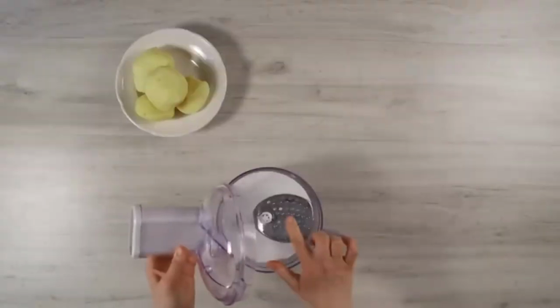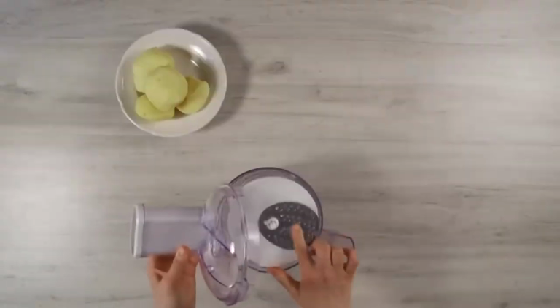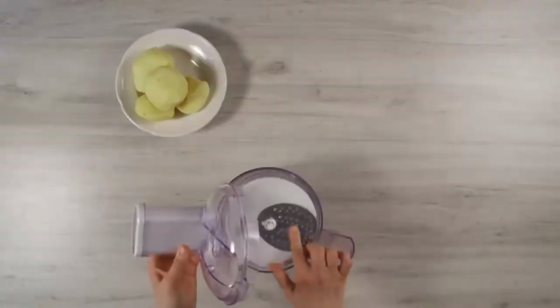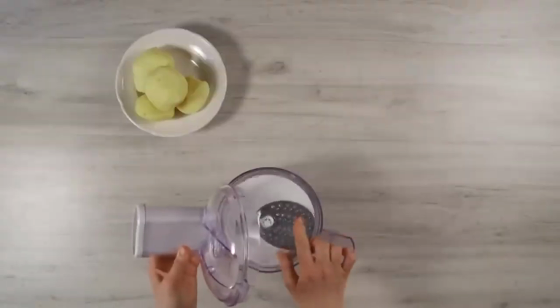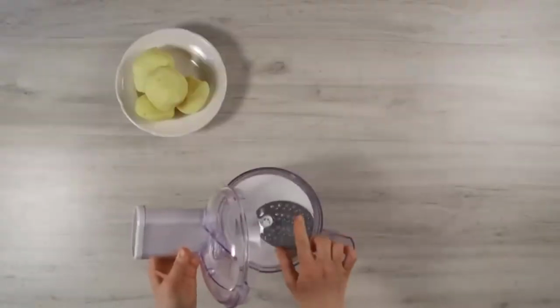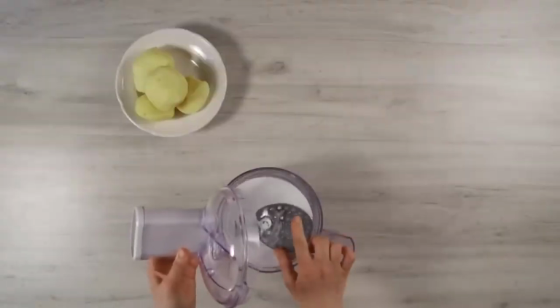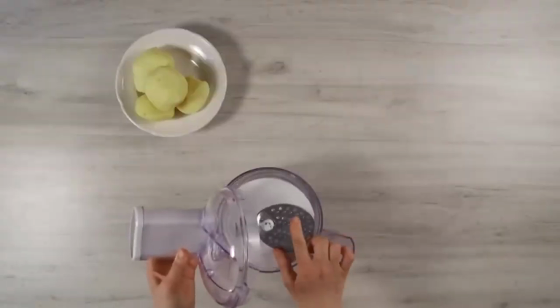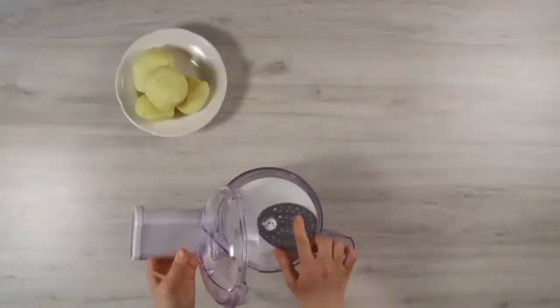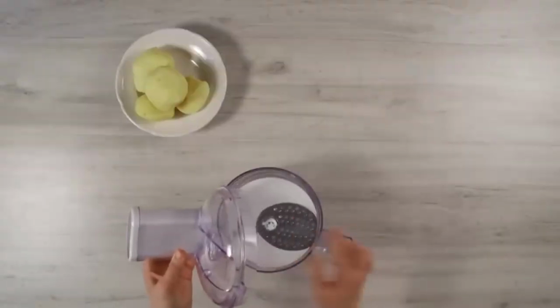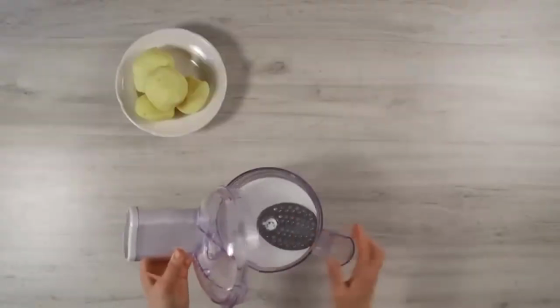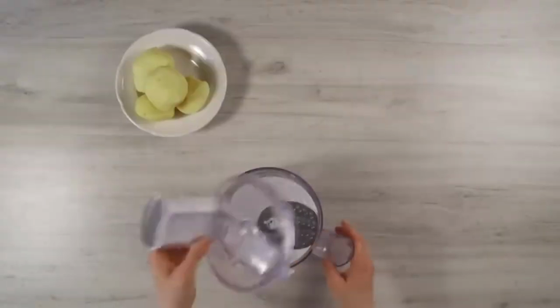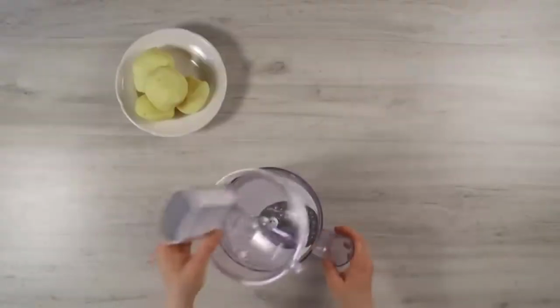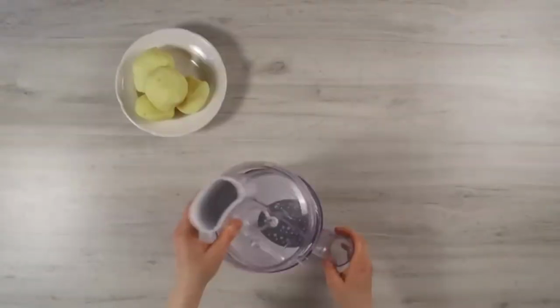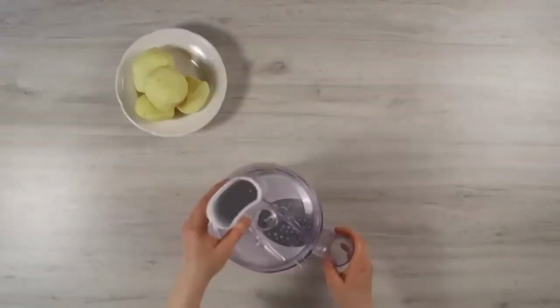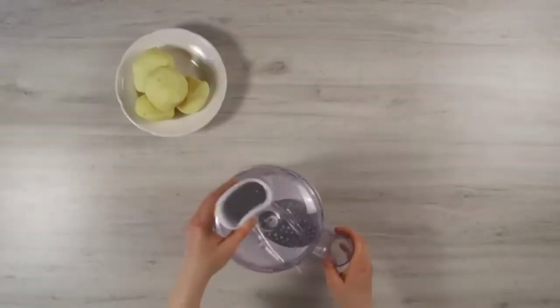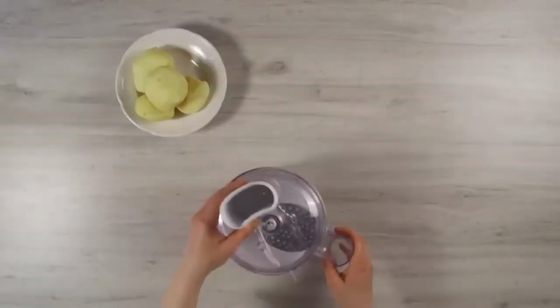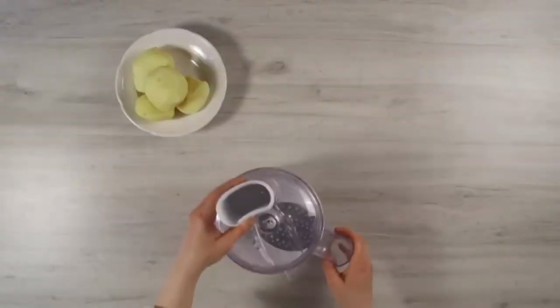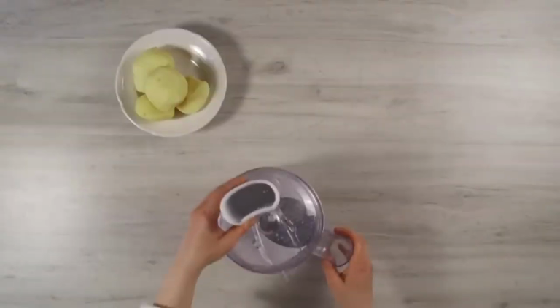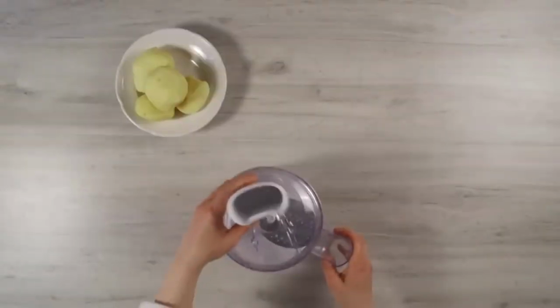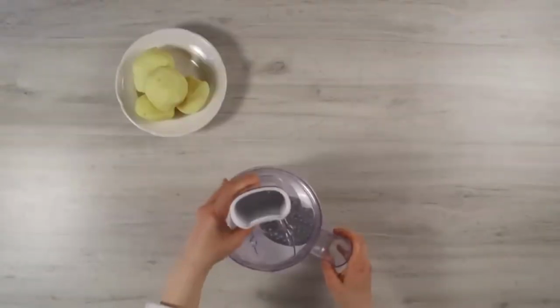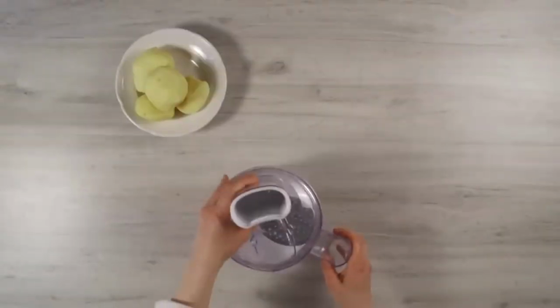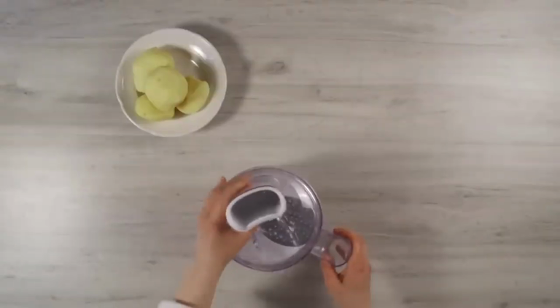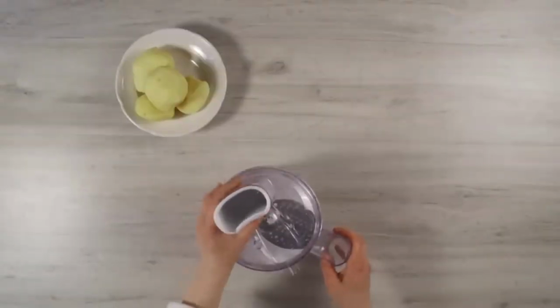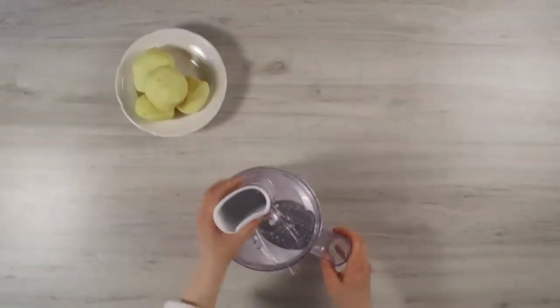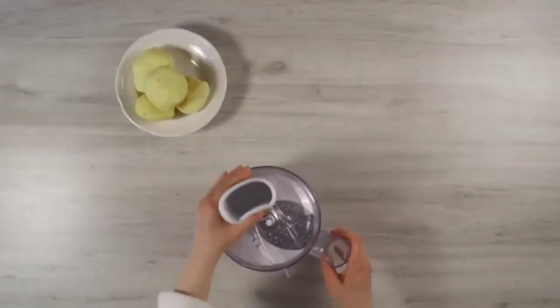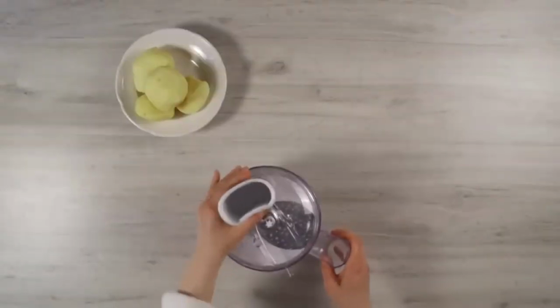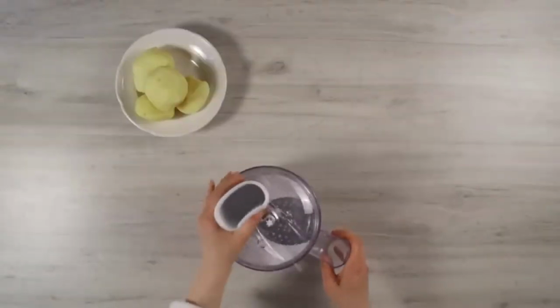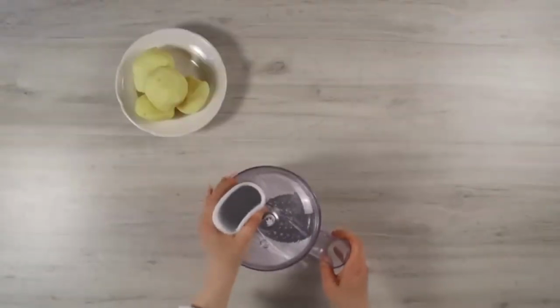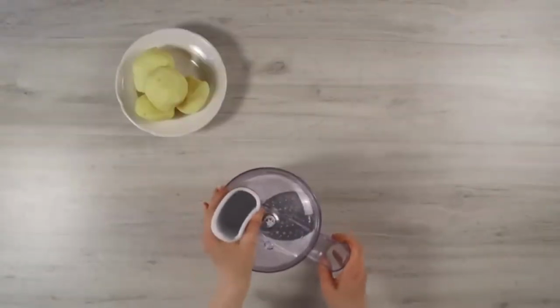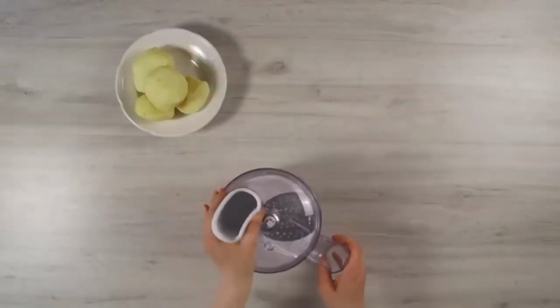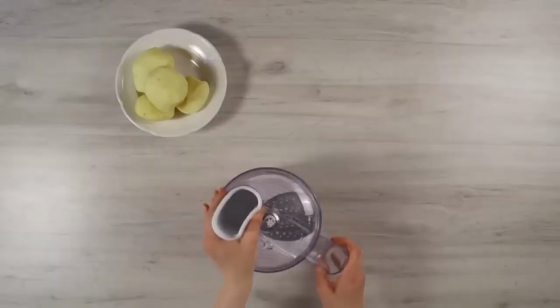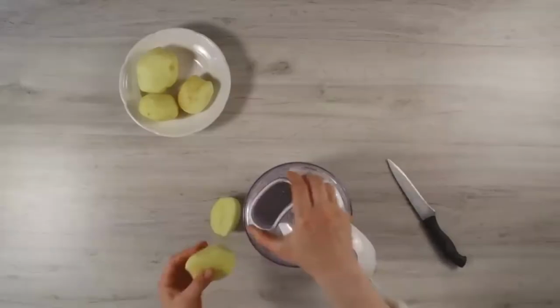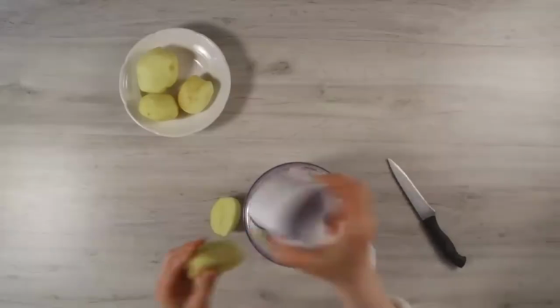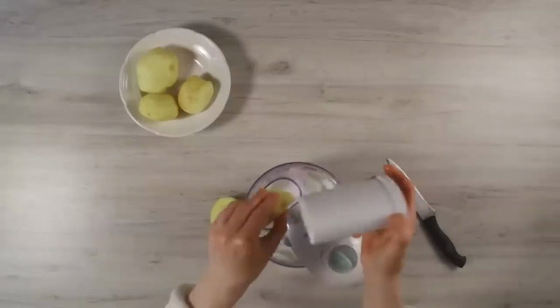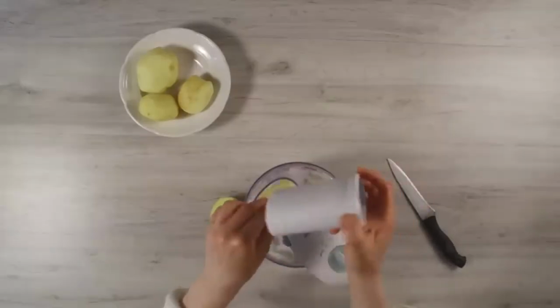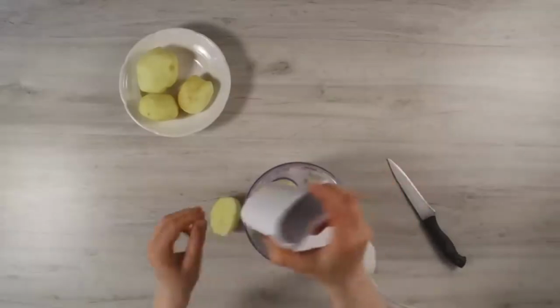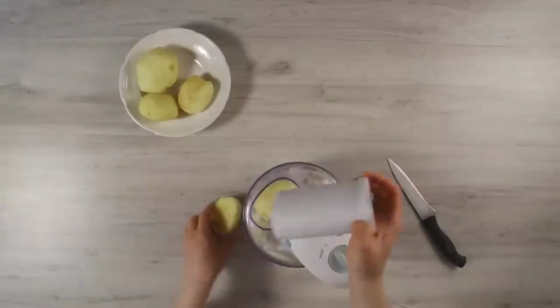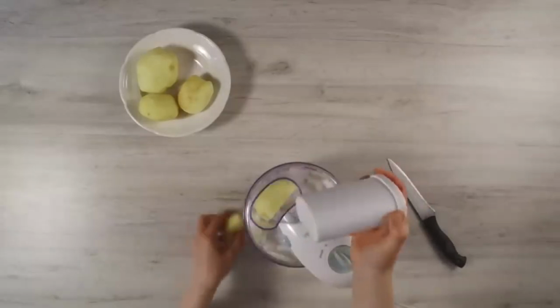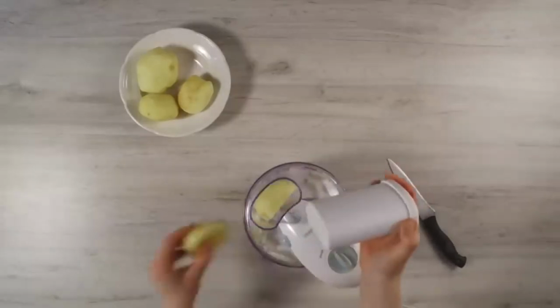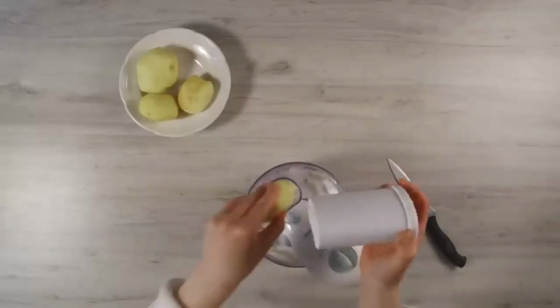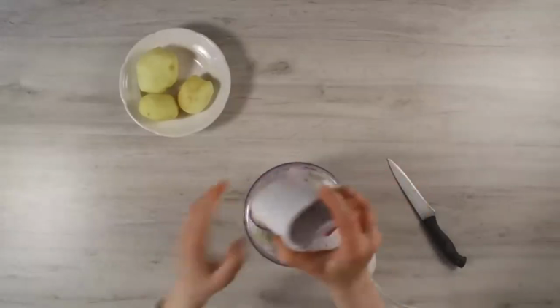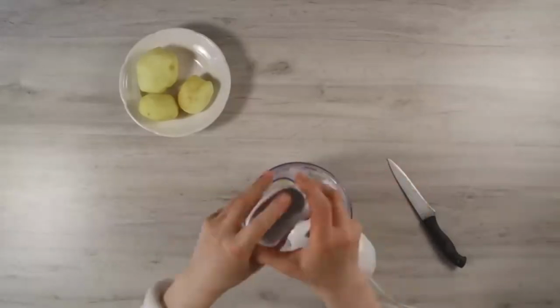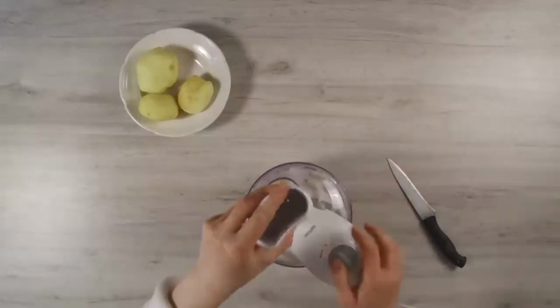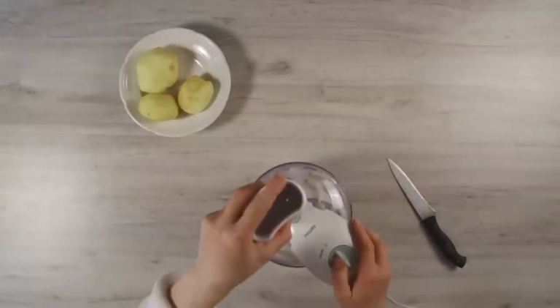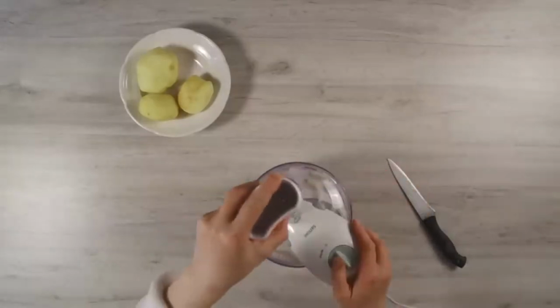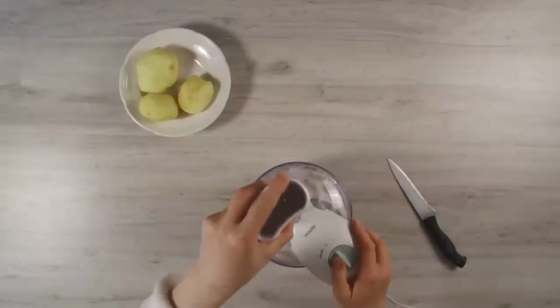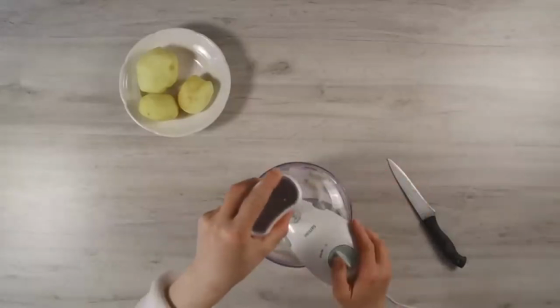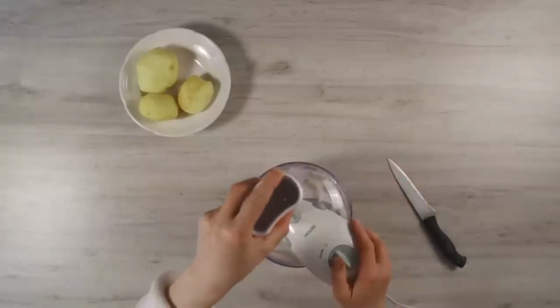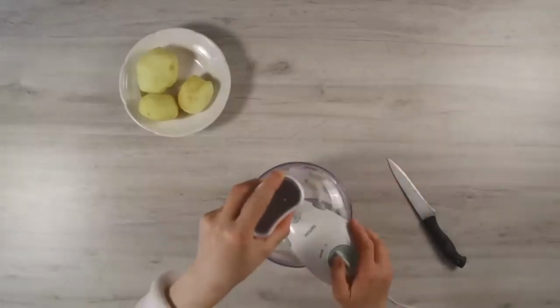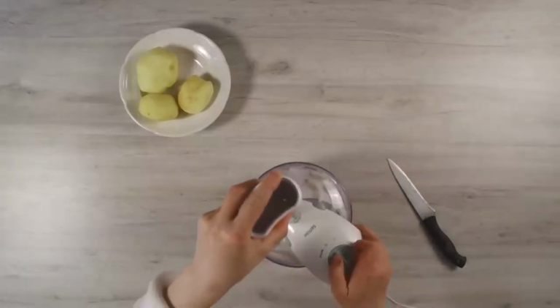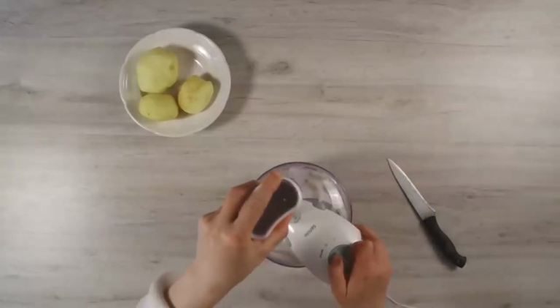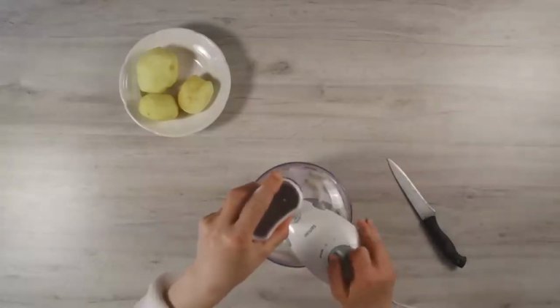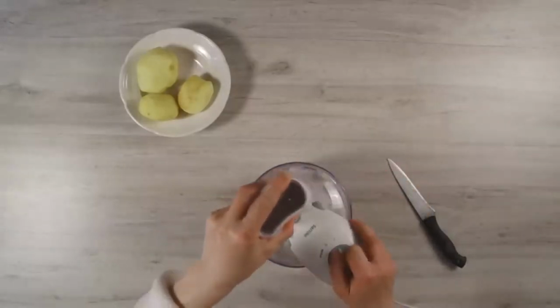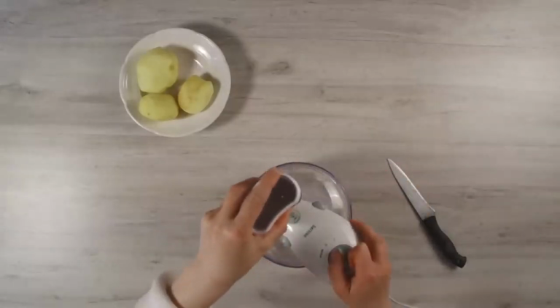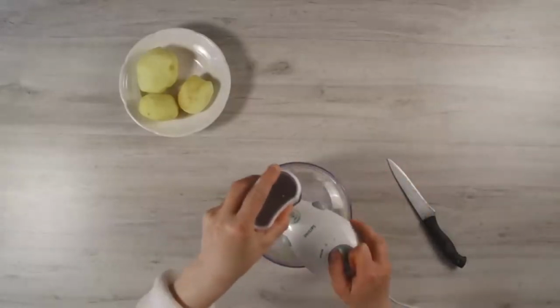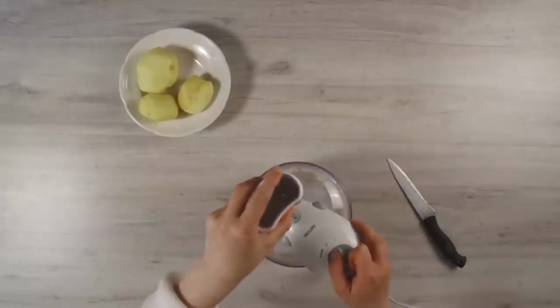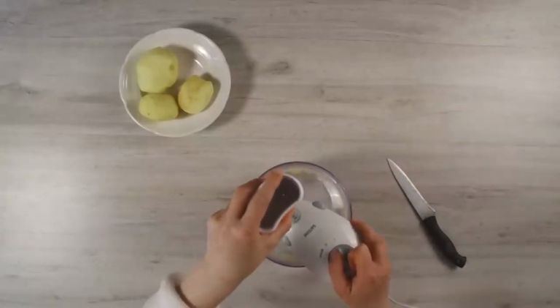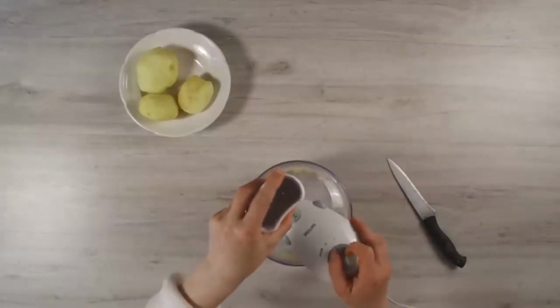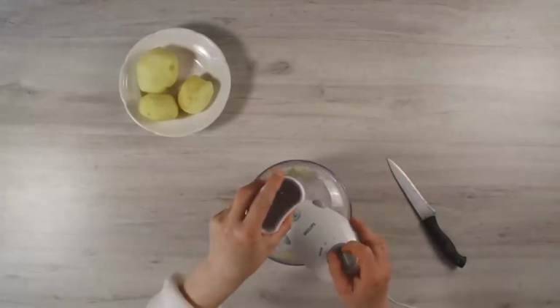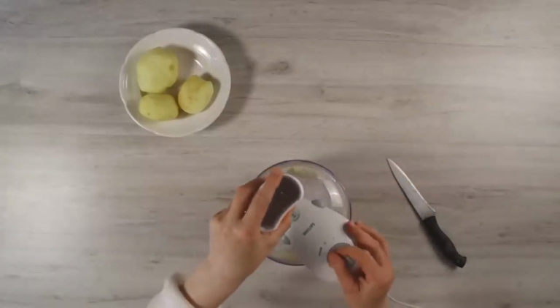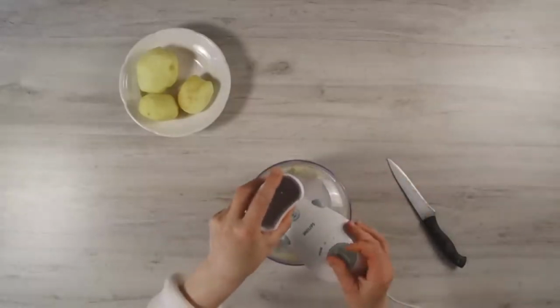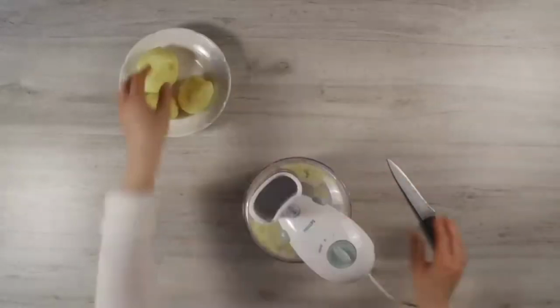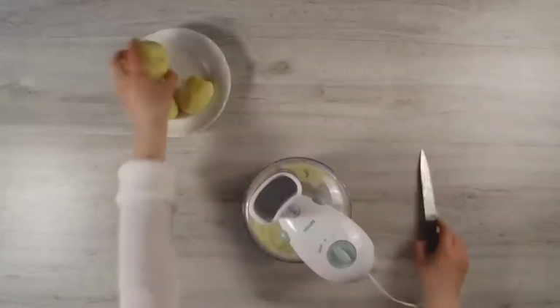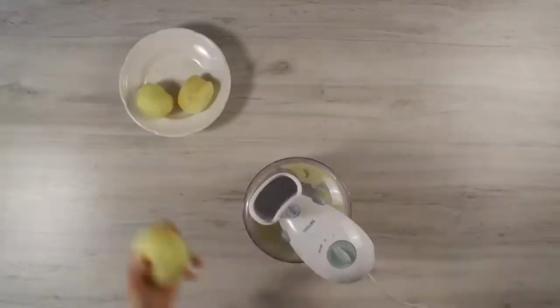Obviously, it is much easier to grate potatoes with the help of a food processor. For convenience, I cut the potatoes in half.